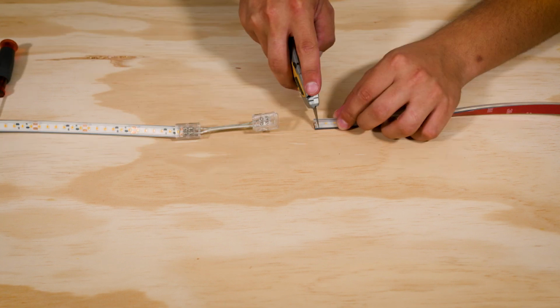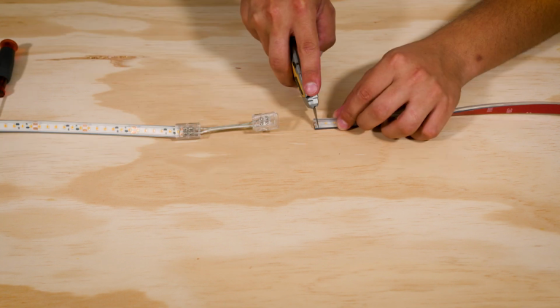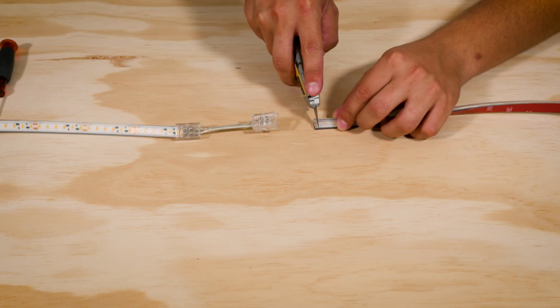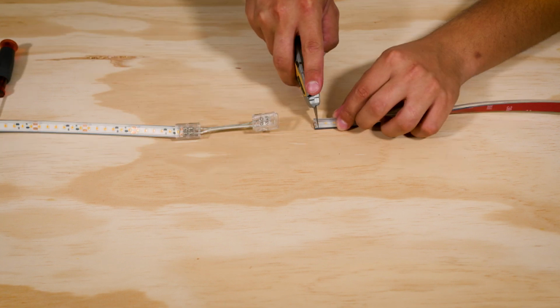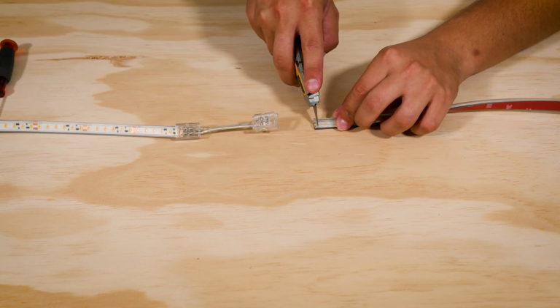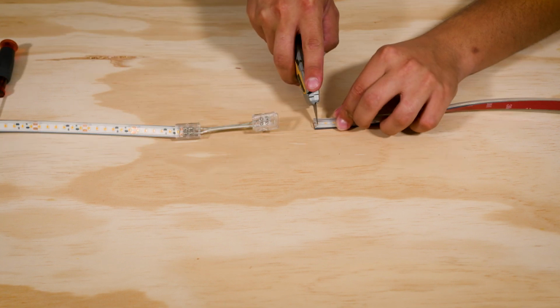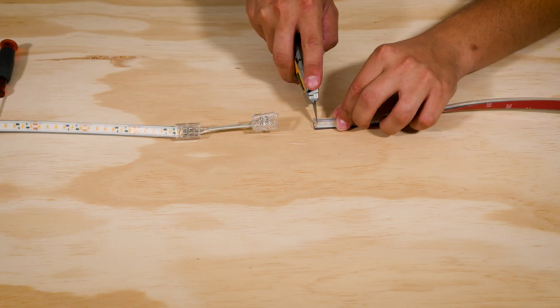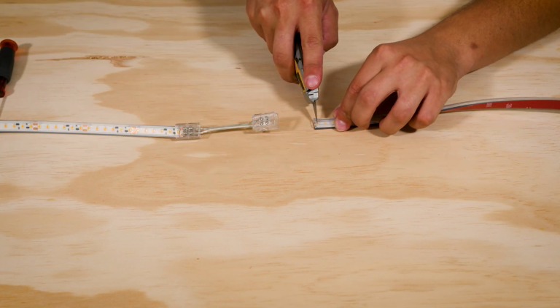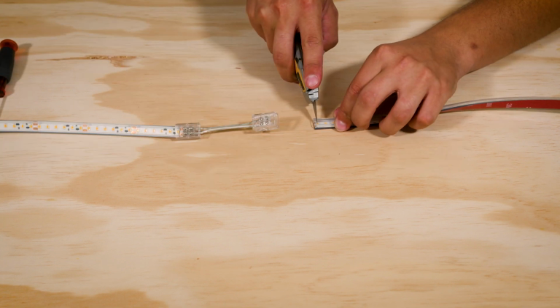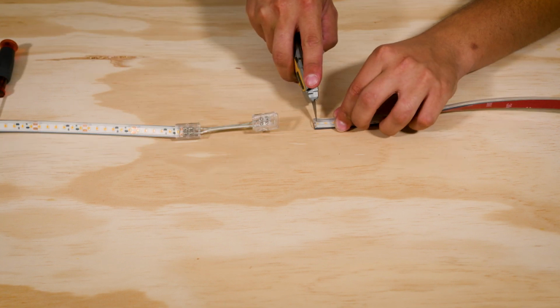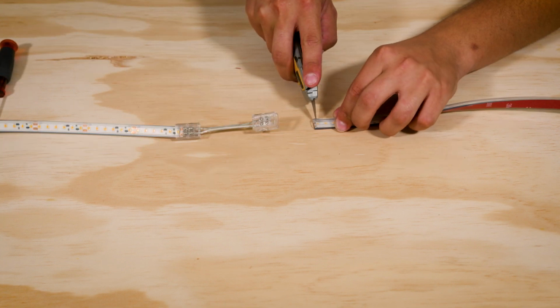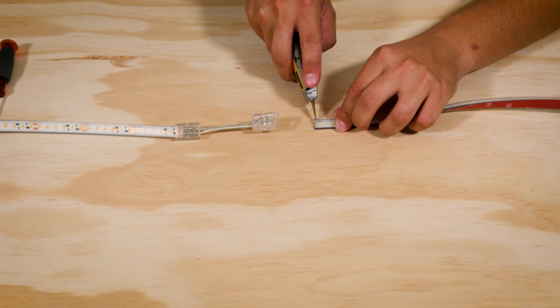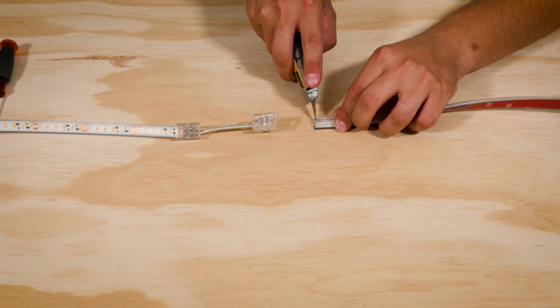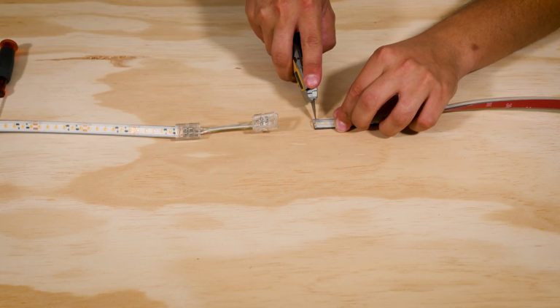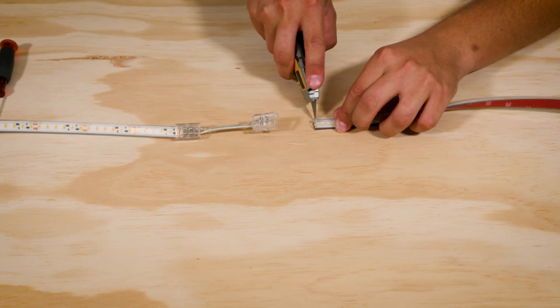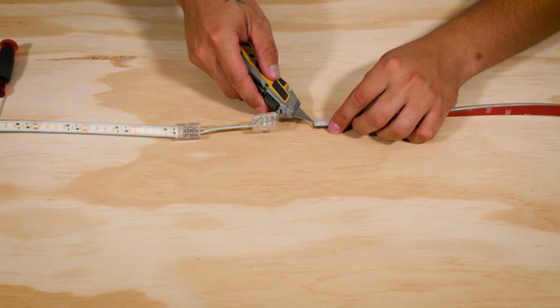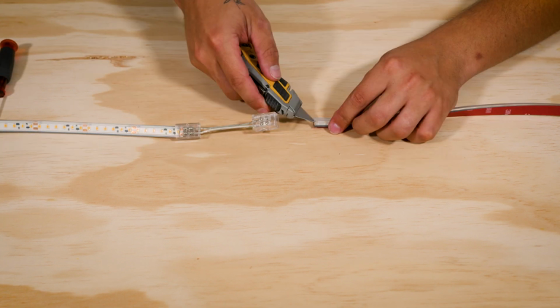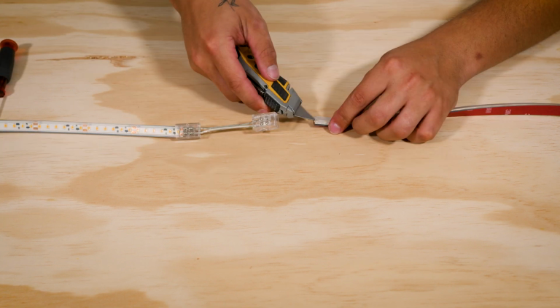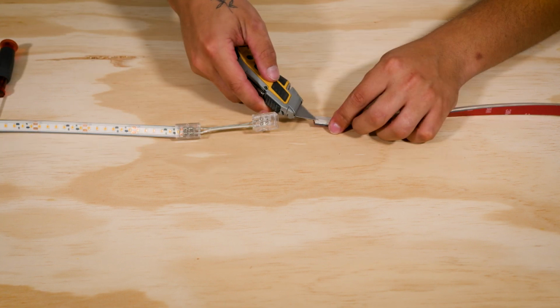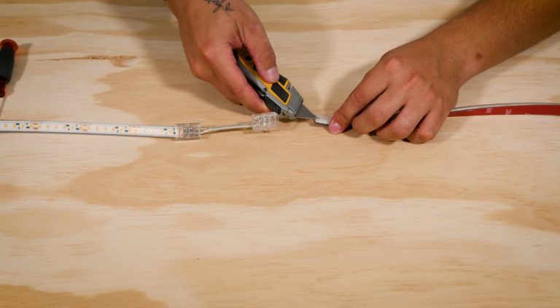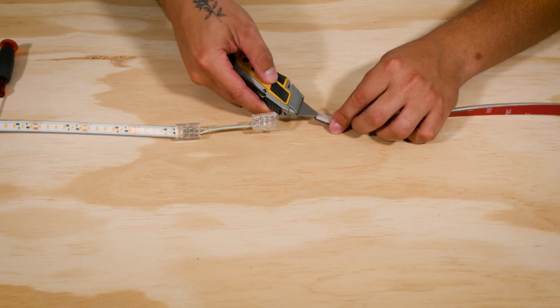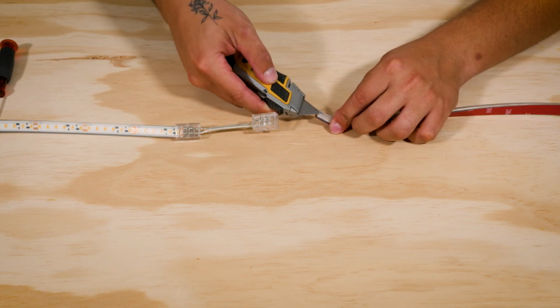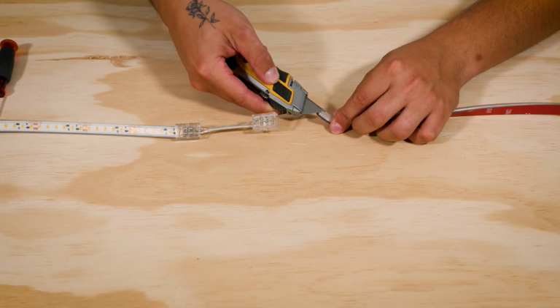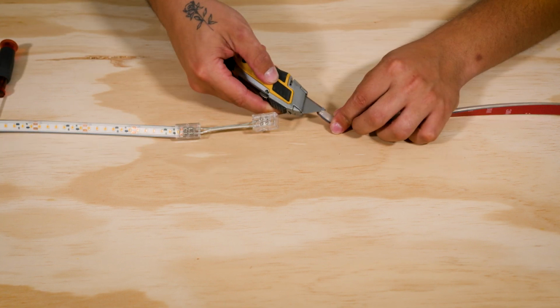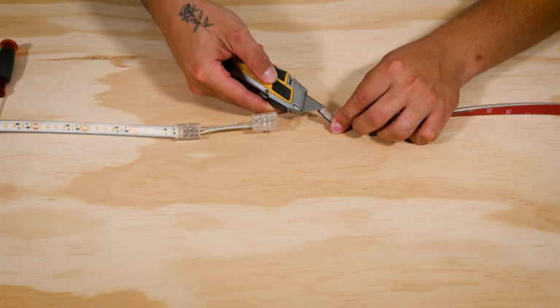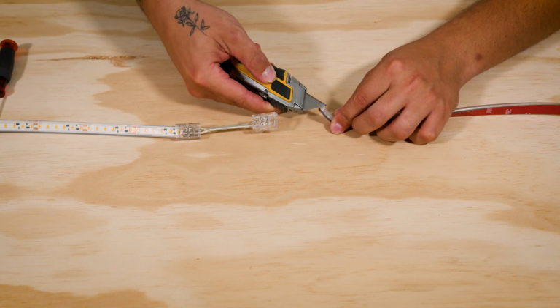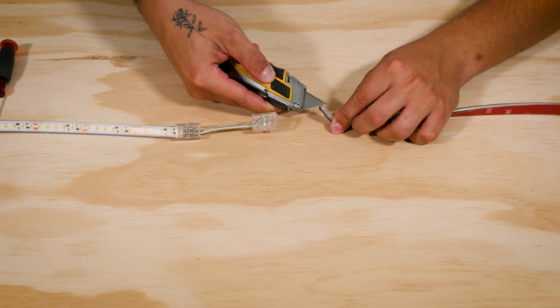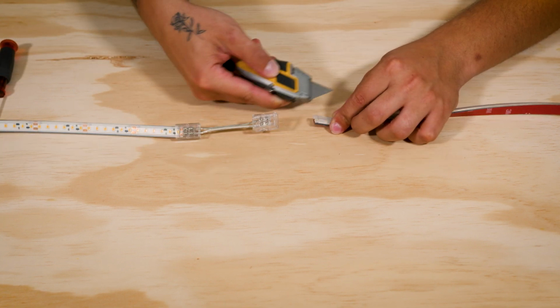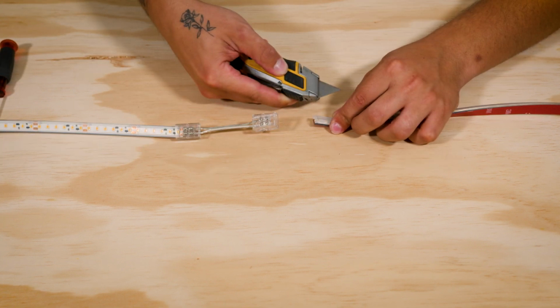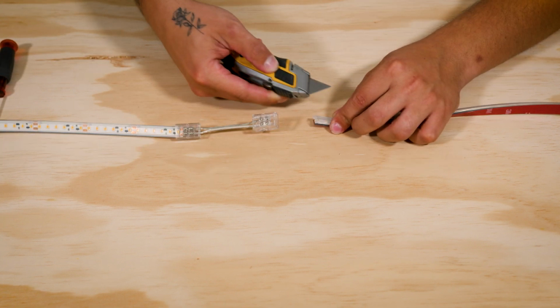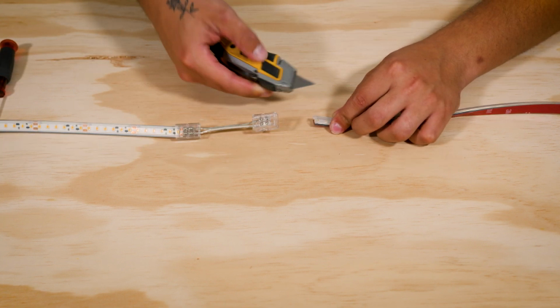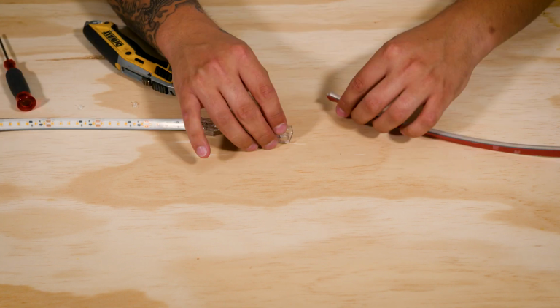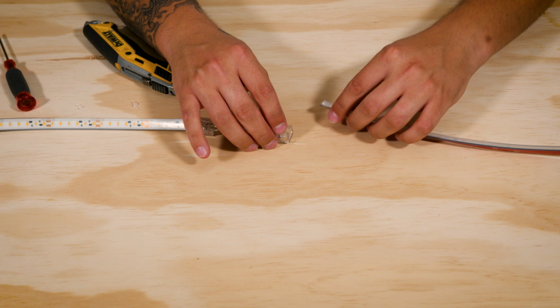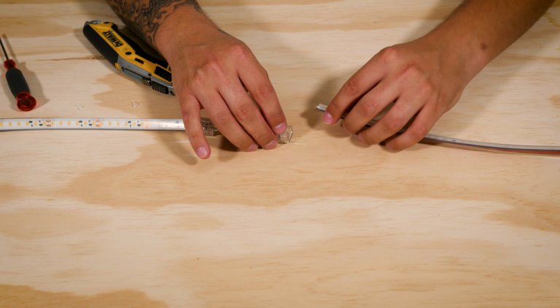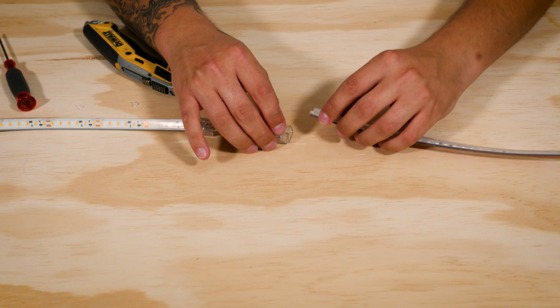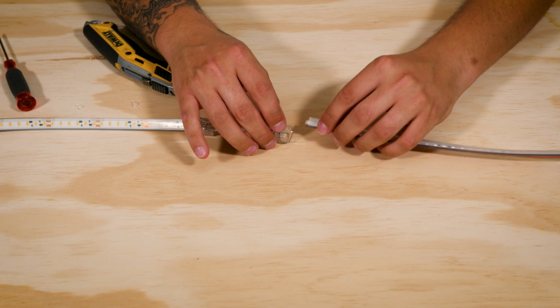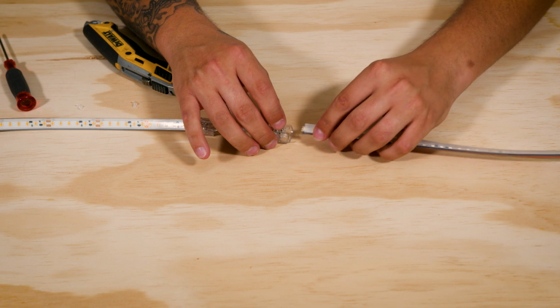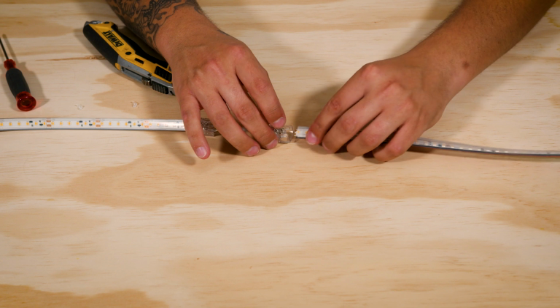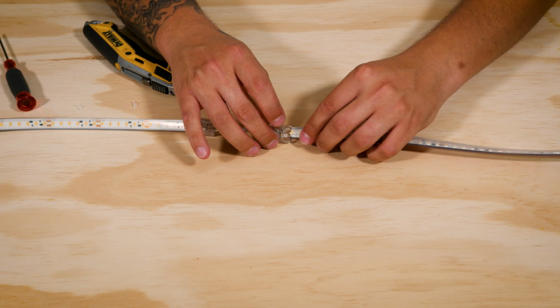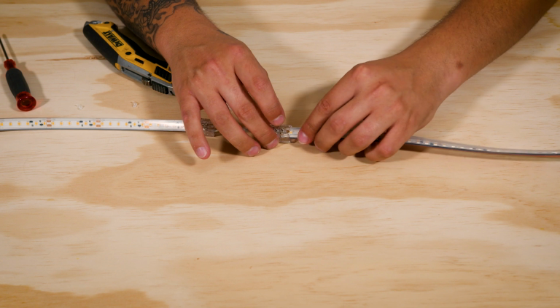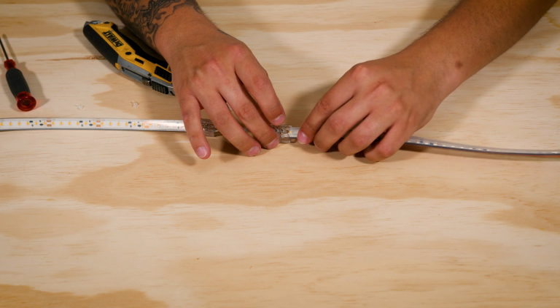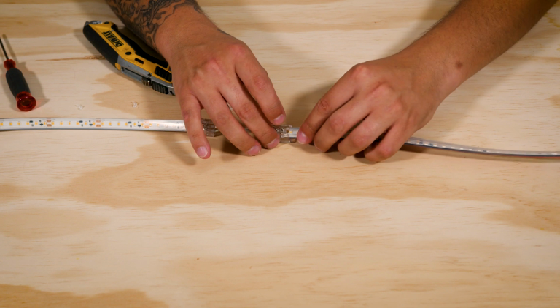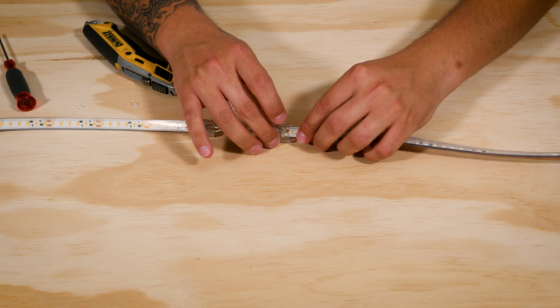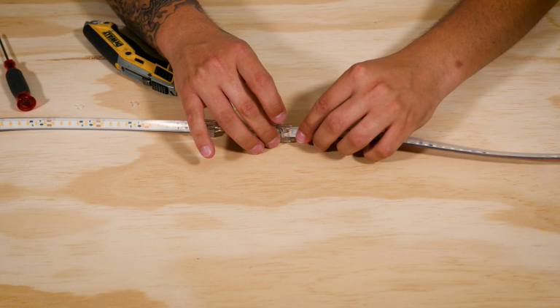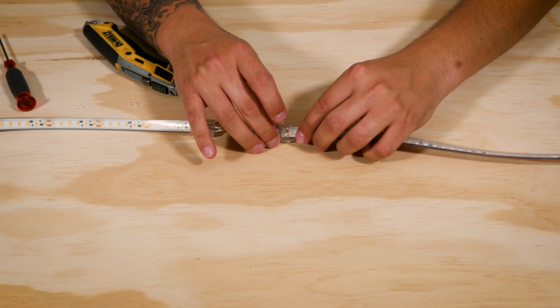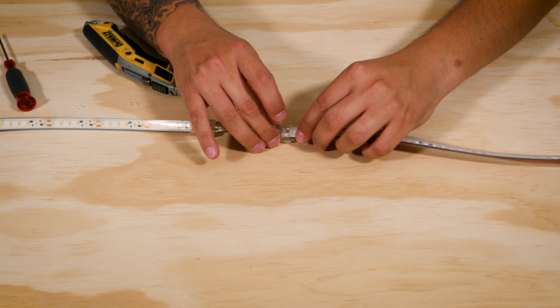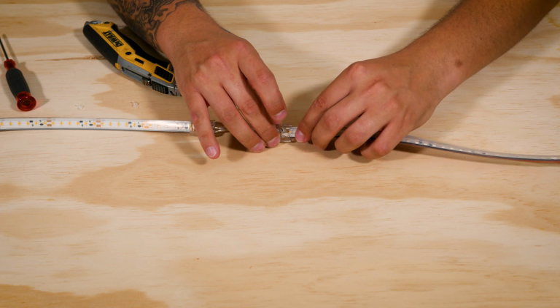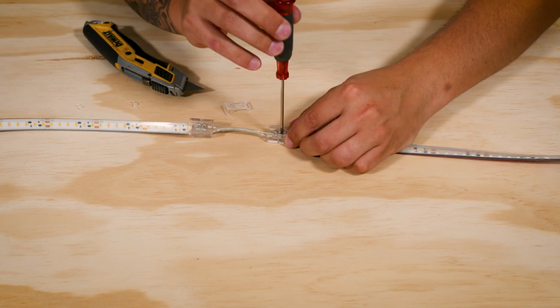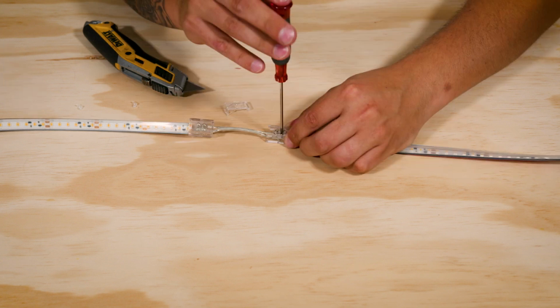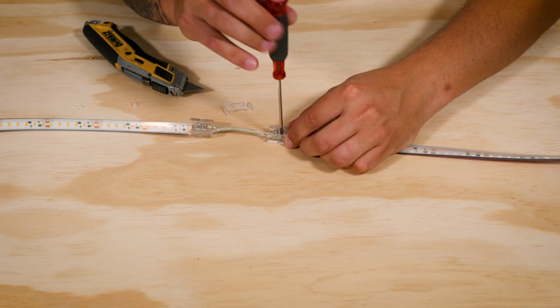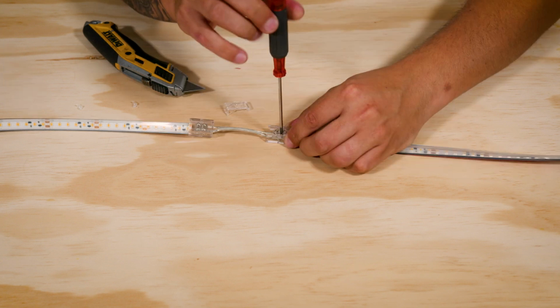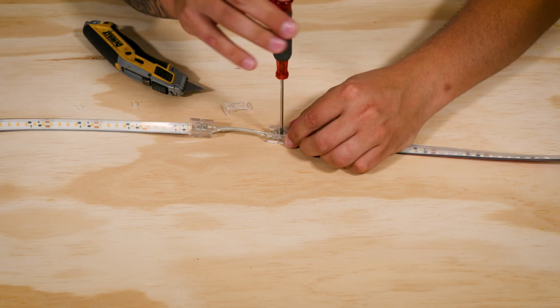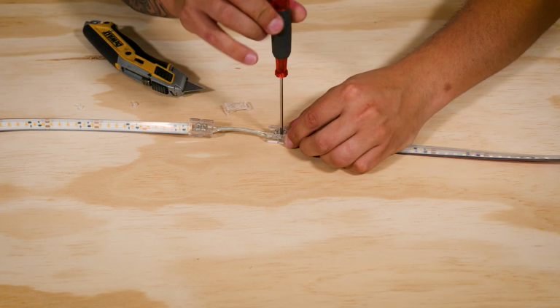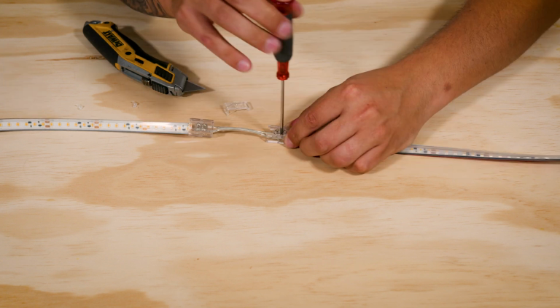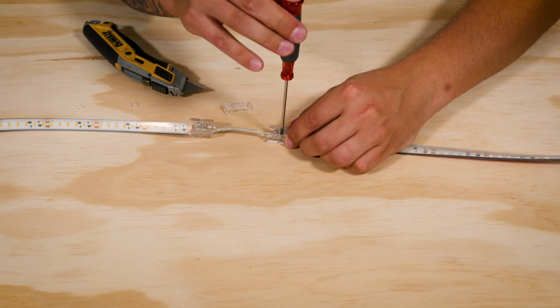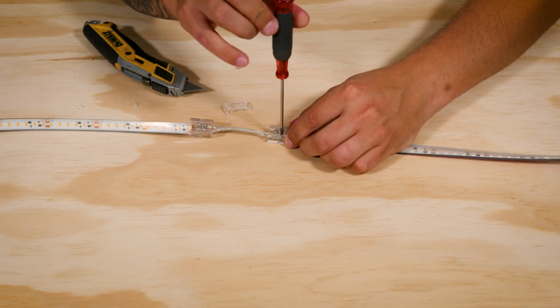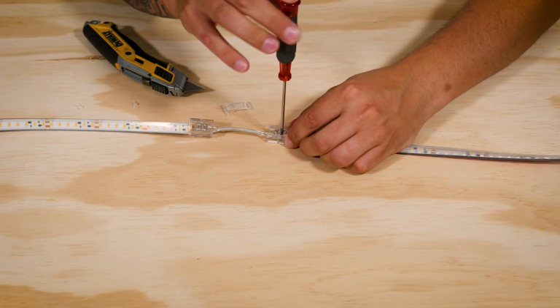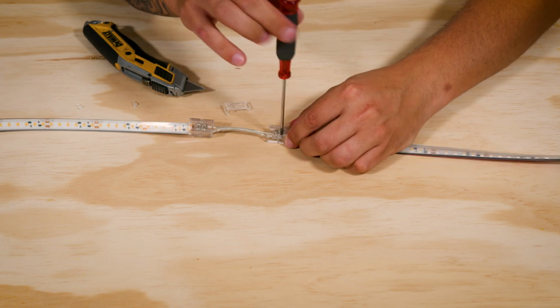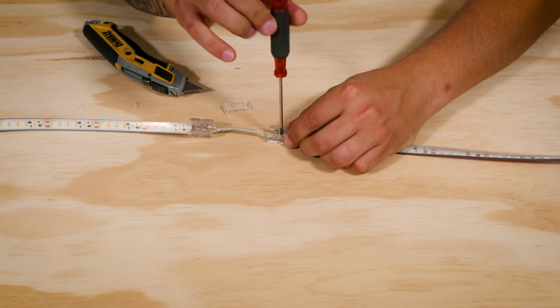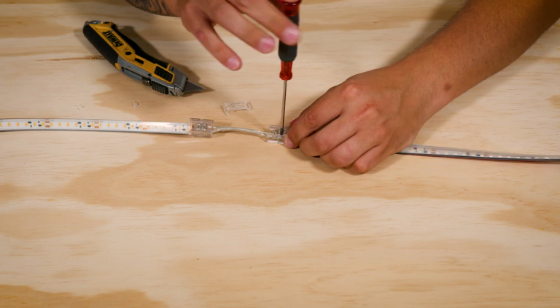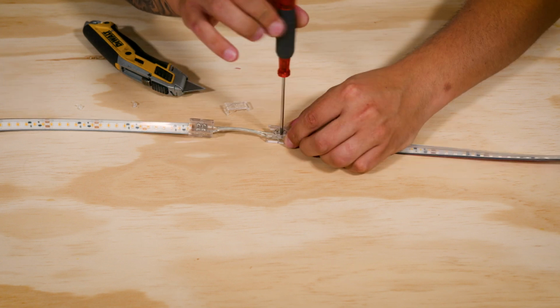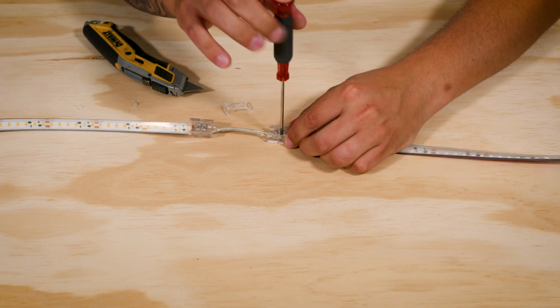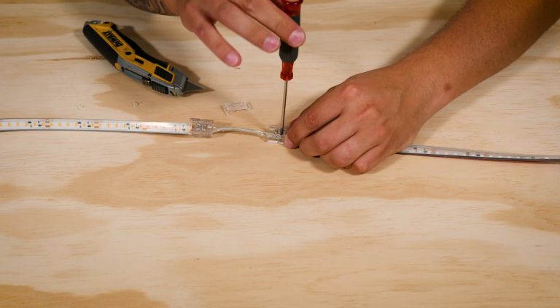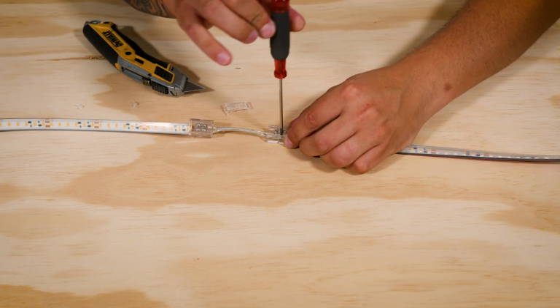Repeat the process for the other section of tape. That's it — trim the jacket, loosen the screws, and slide it on in. Tighten the screws and we're almost done.